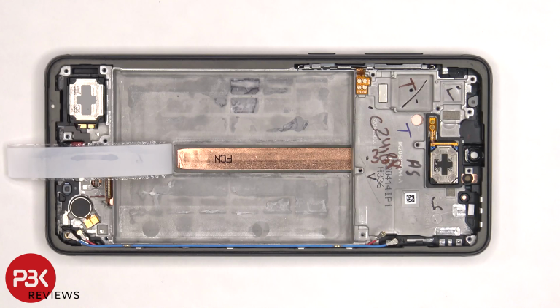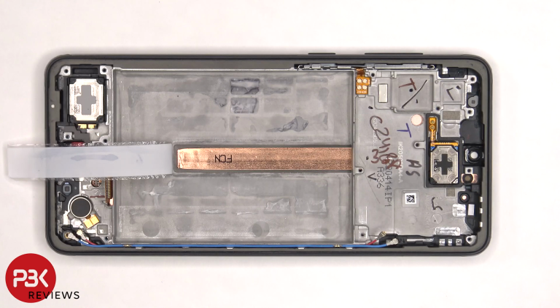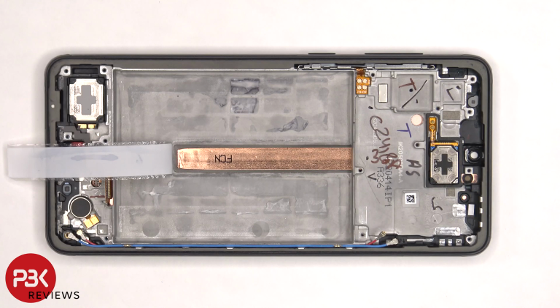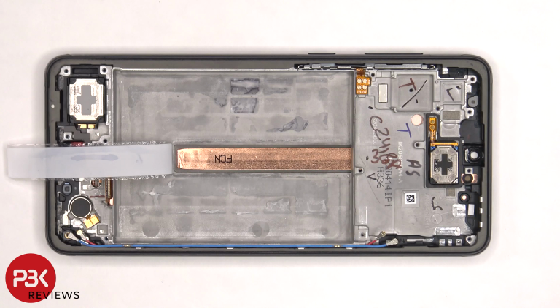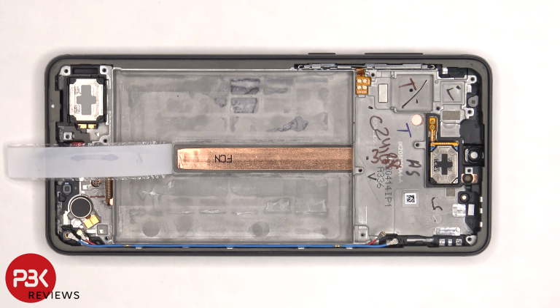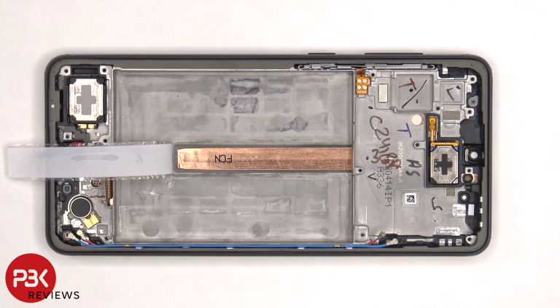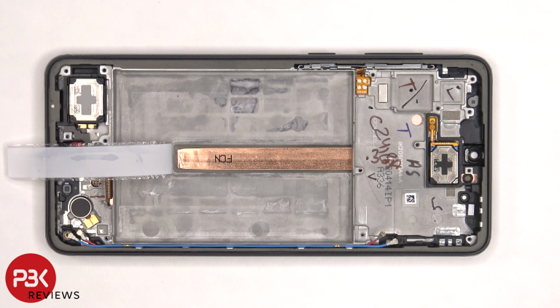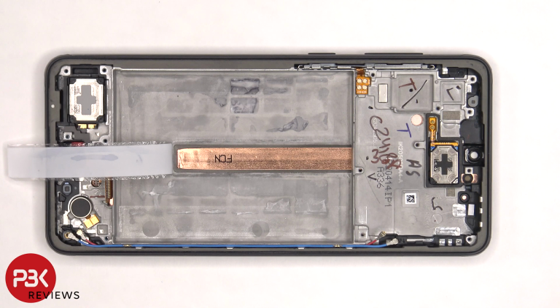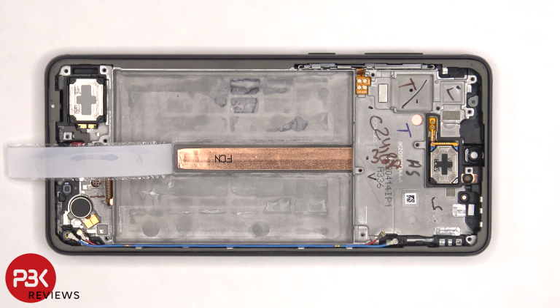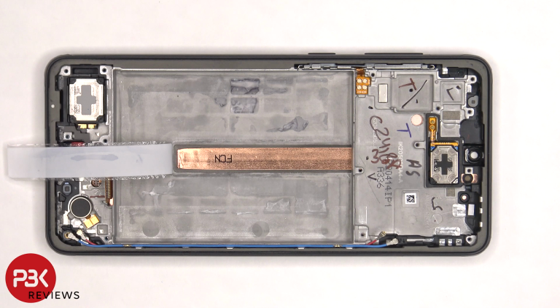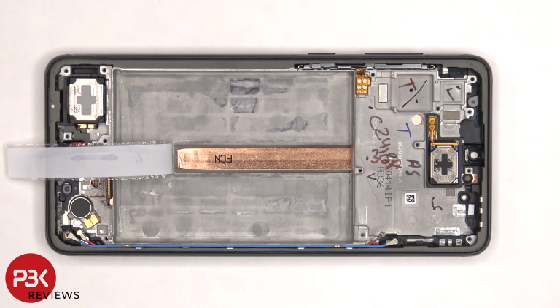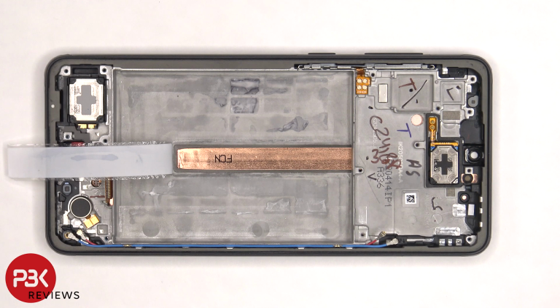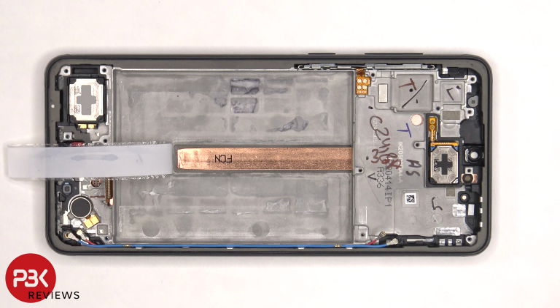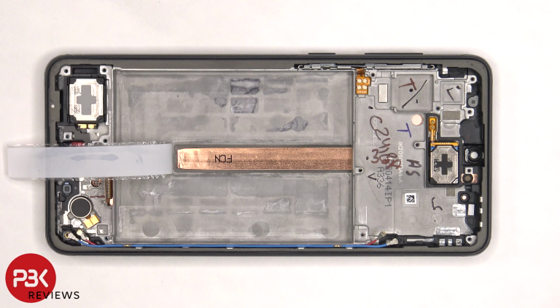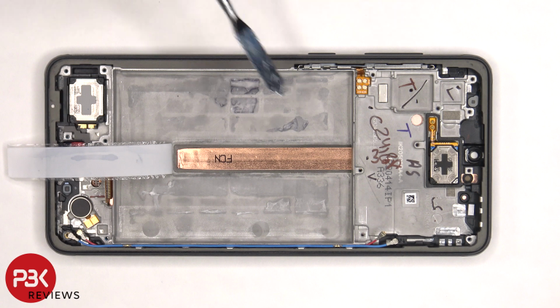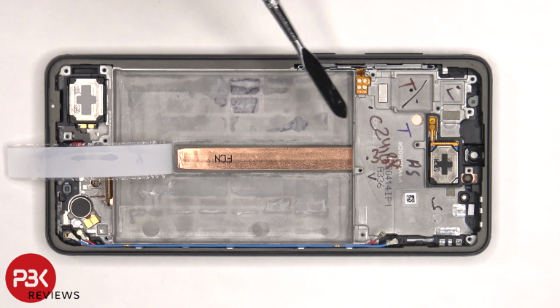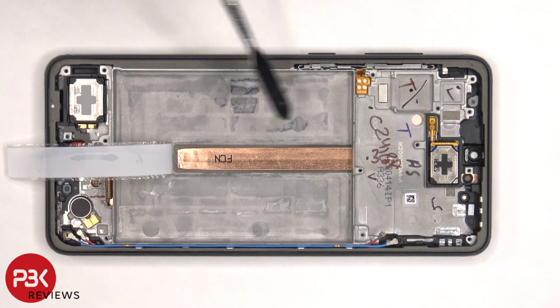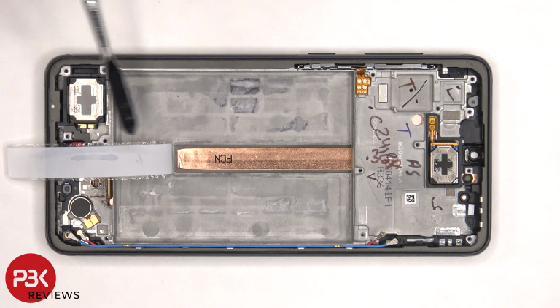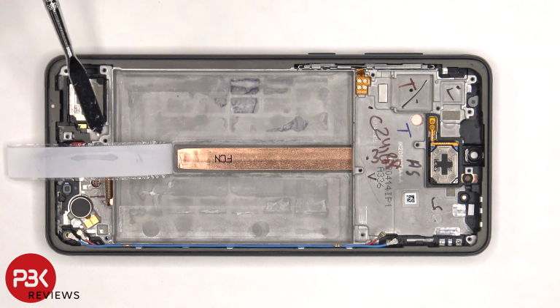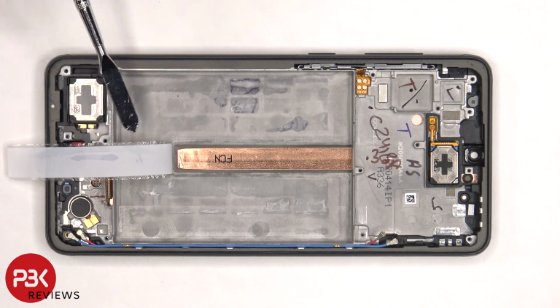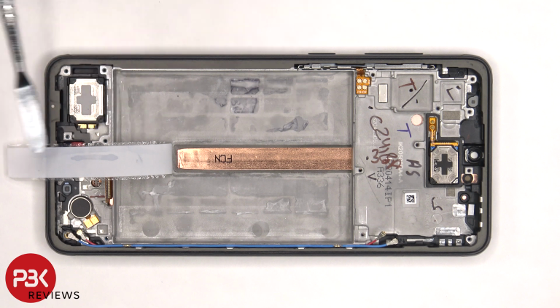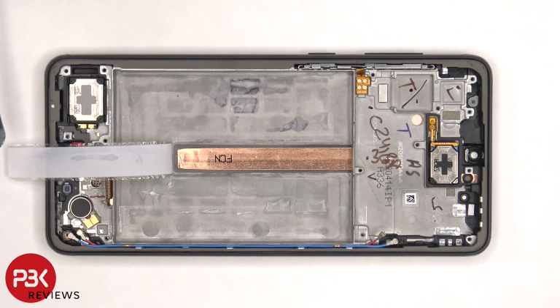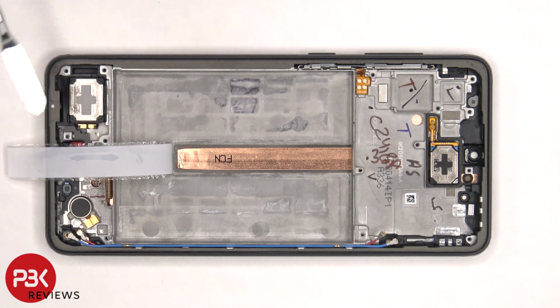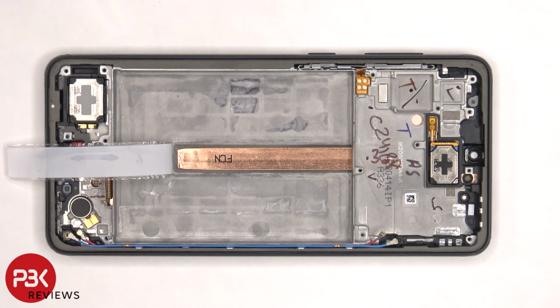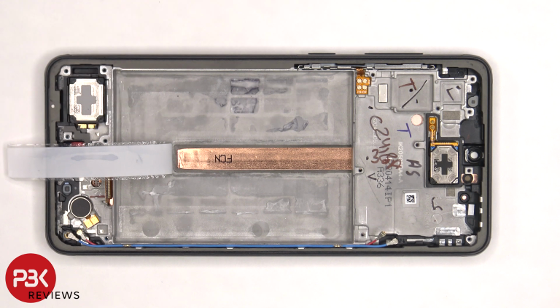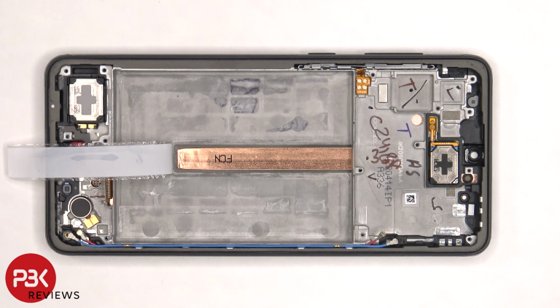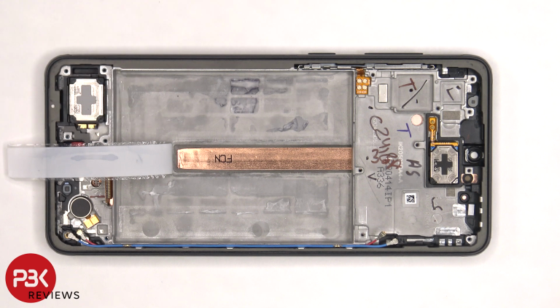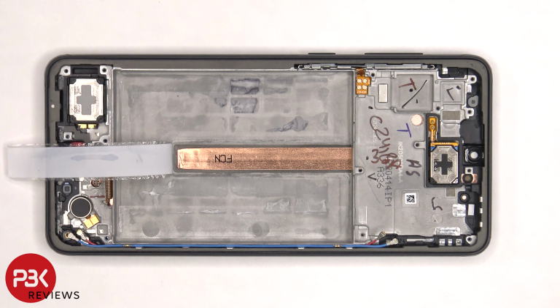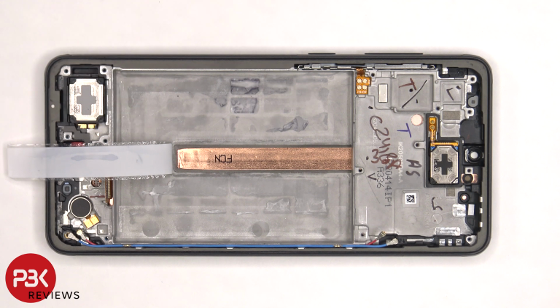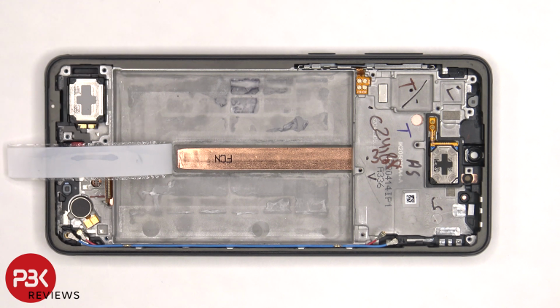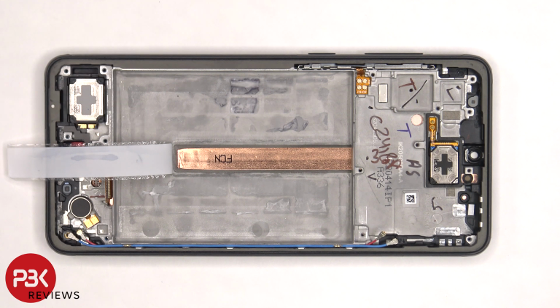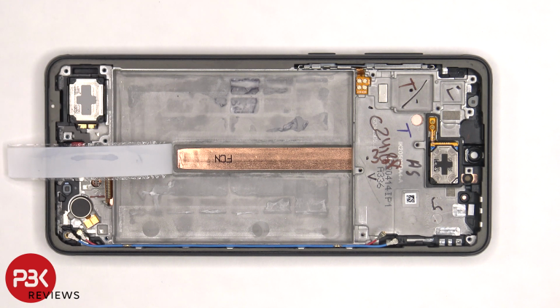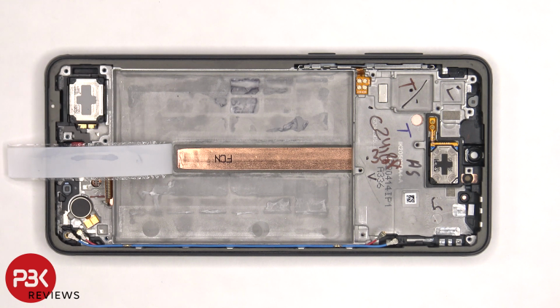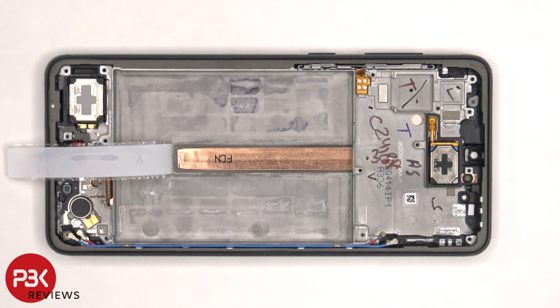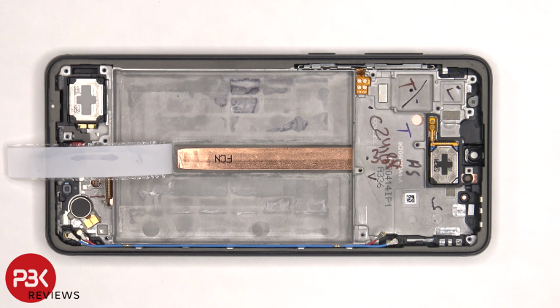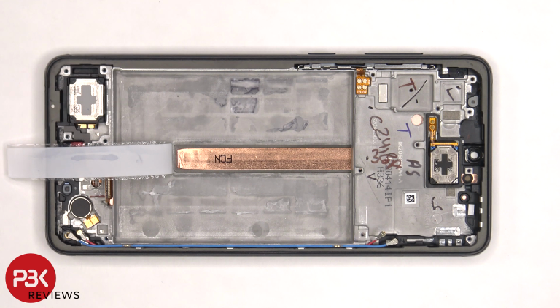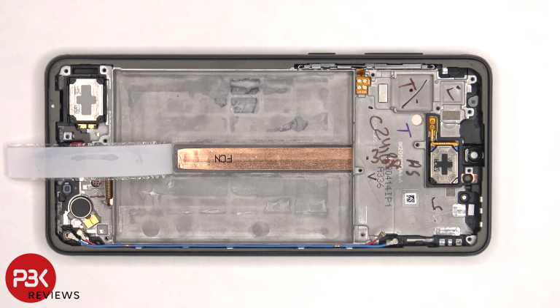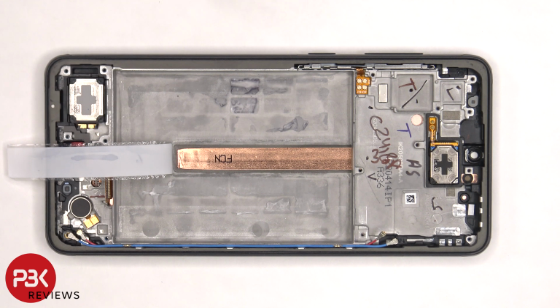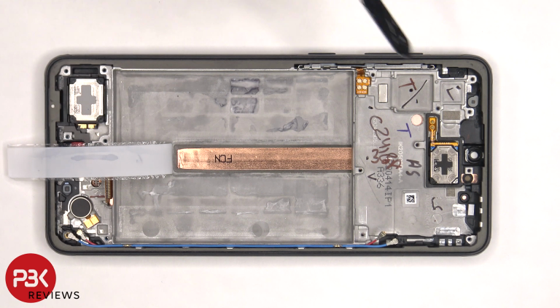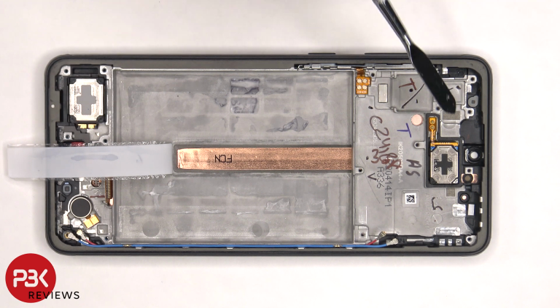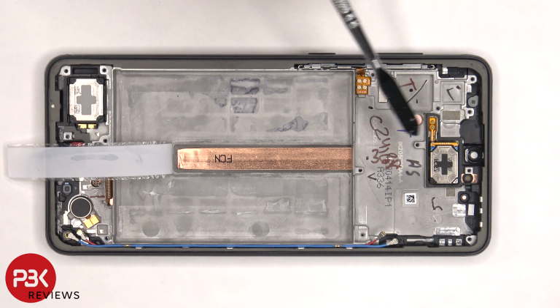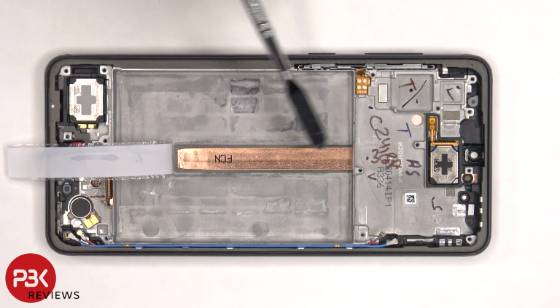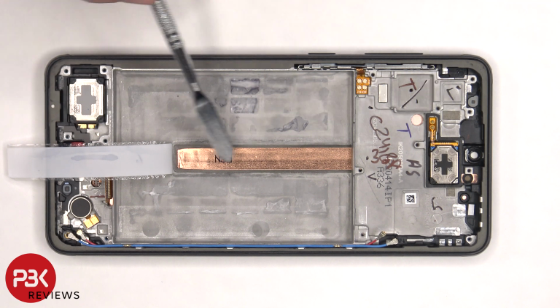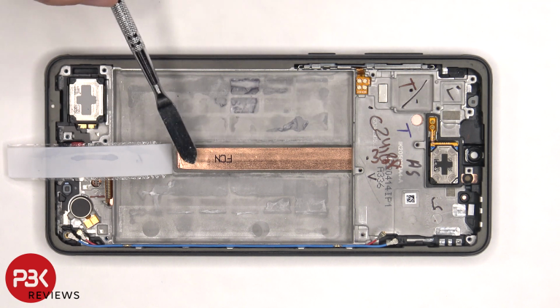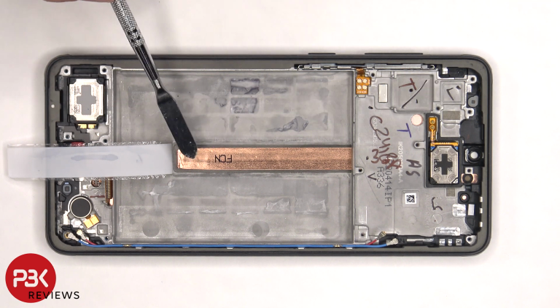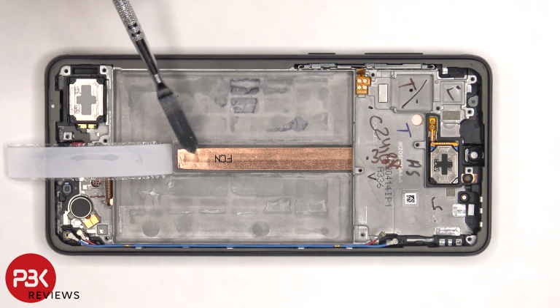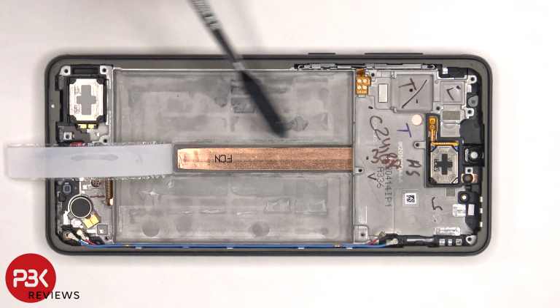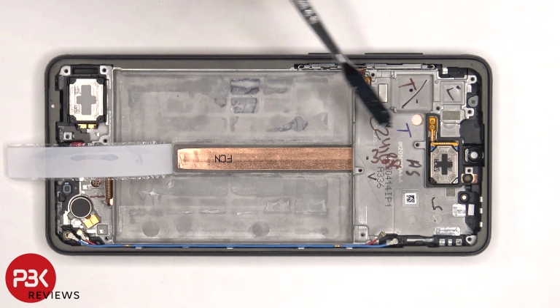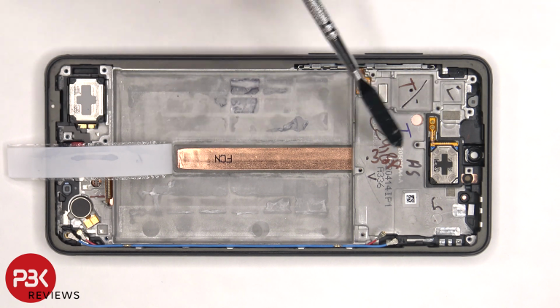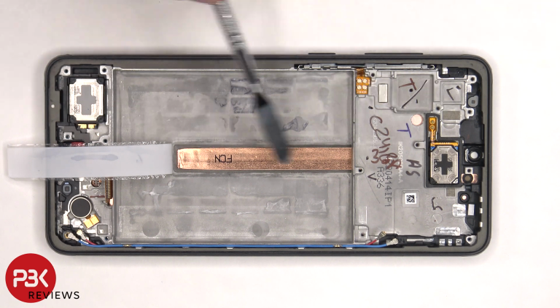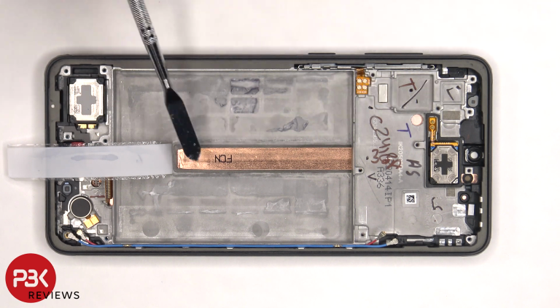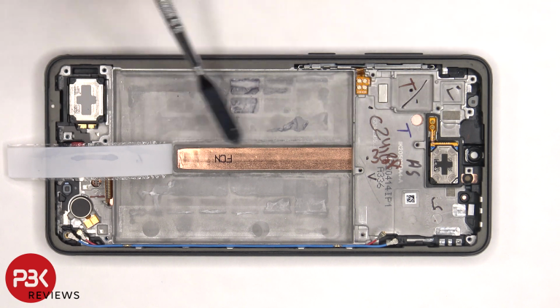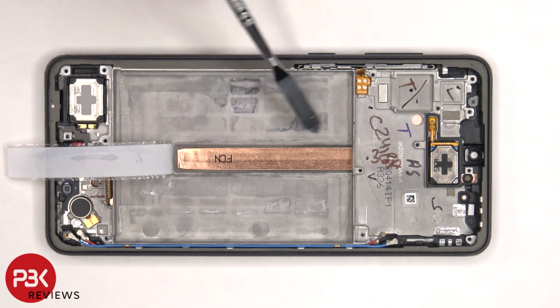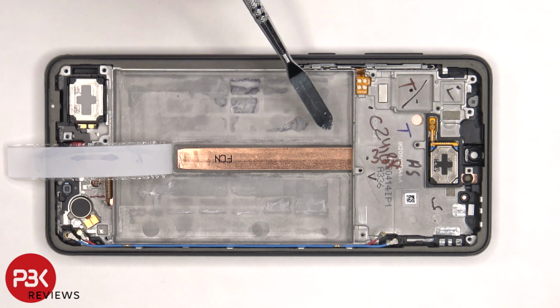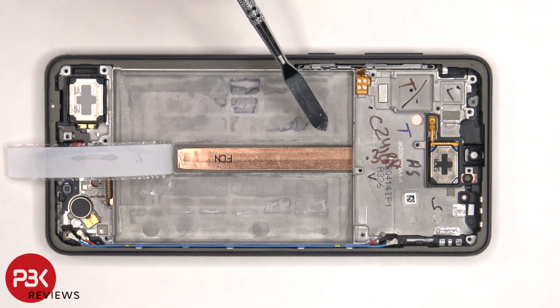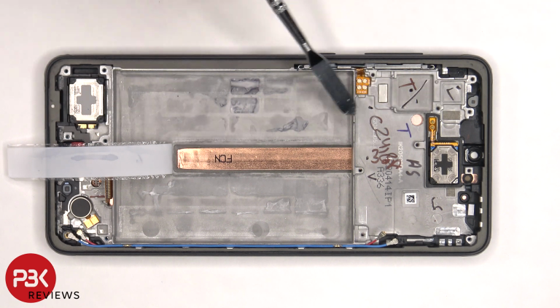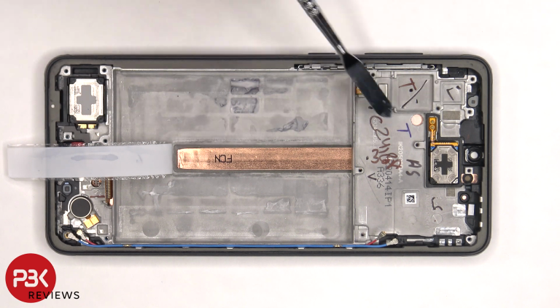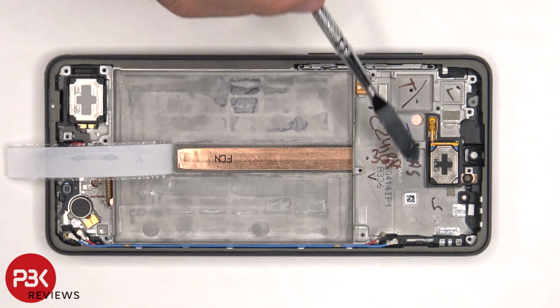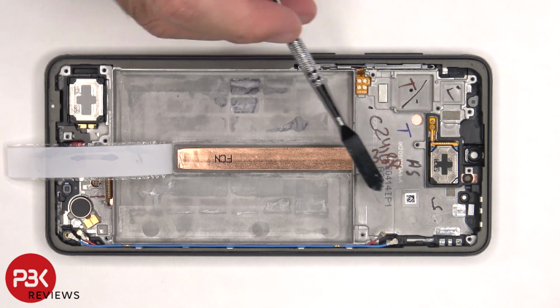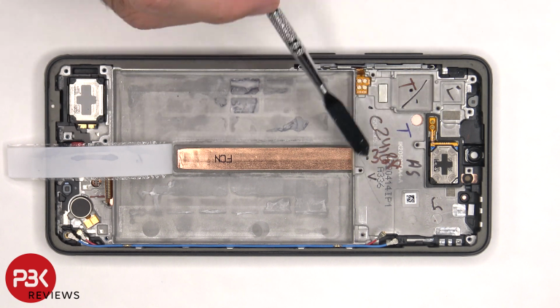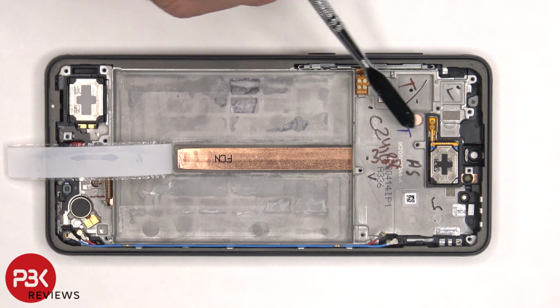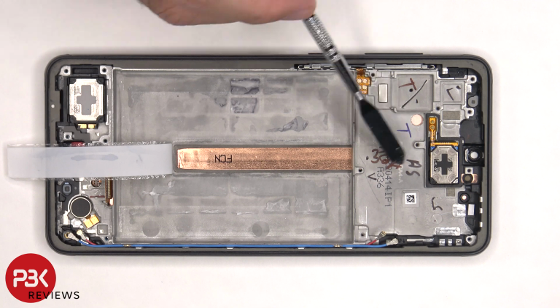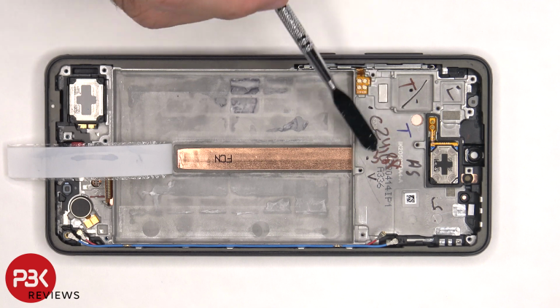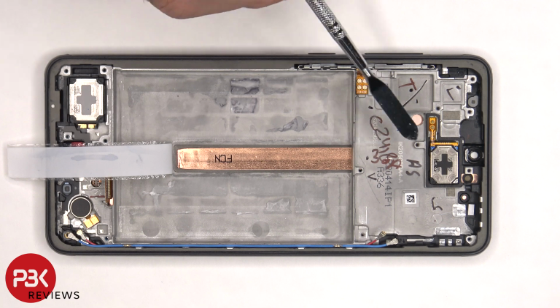Once the battery is removed and this protective tape is peeled off, we have a better look at the copper heat pipe, which runs underneath the battery as well as the motherboard.